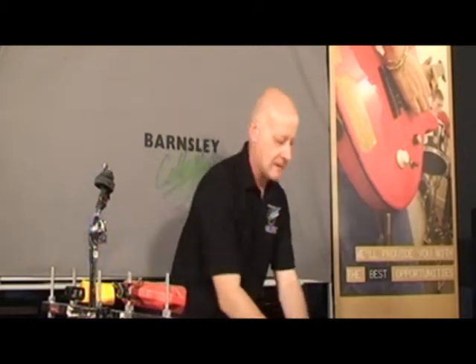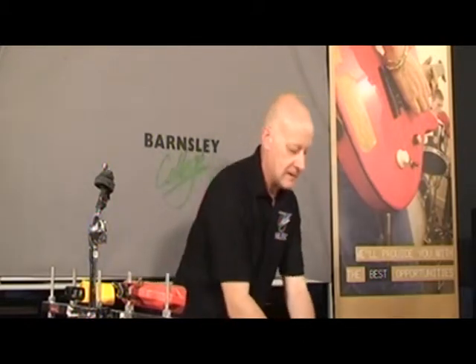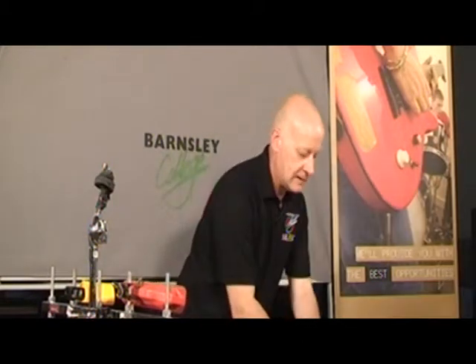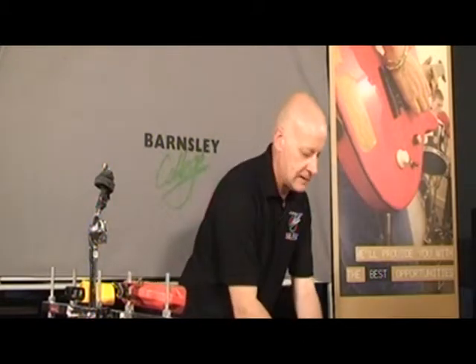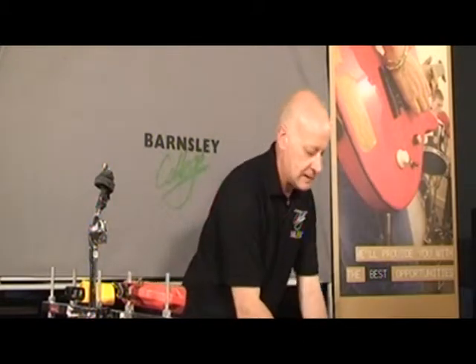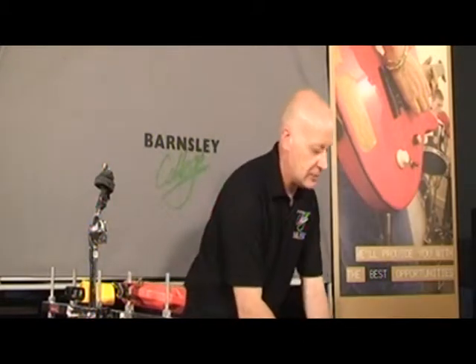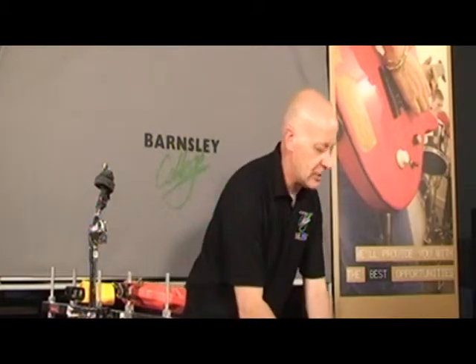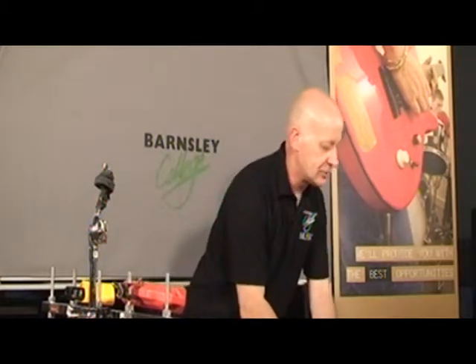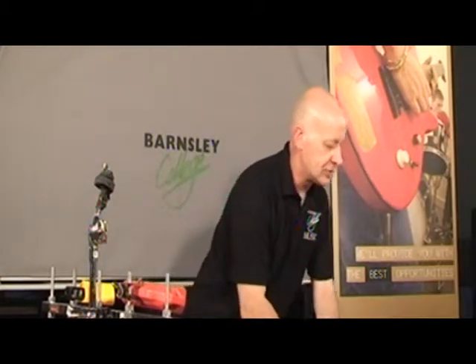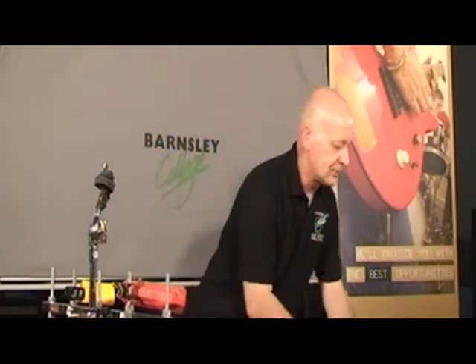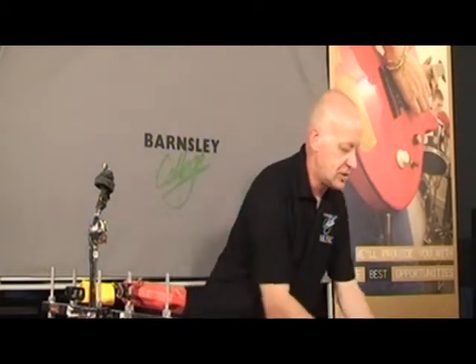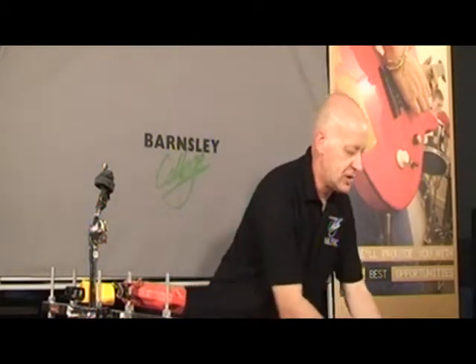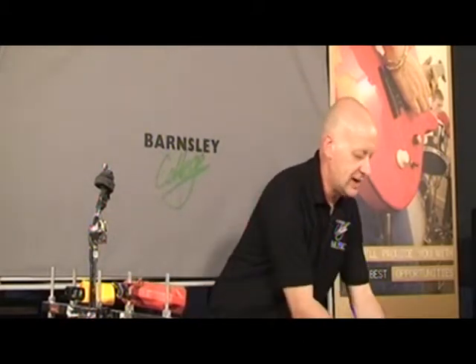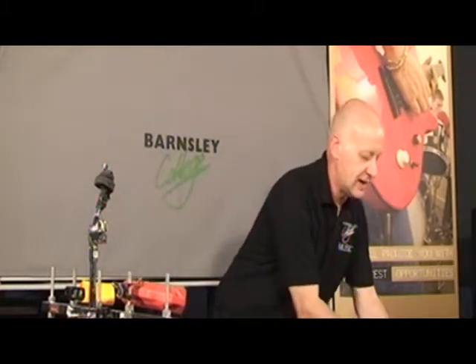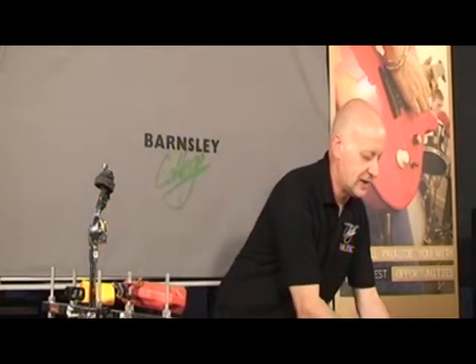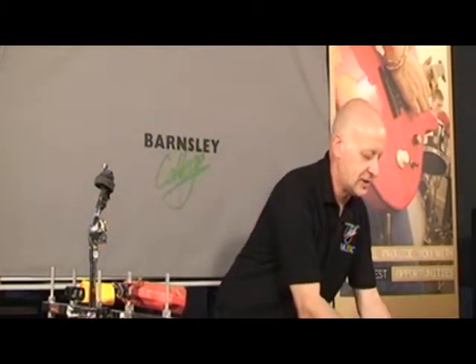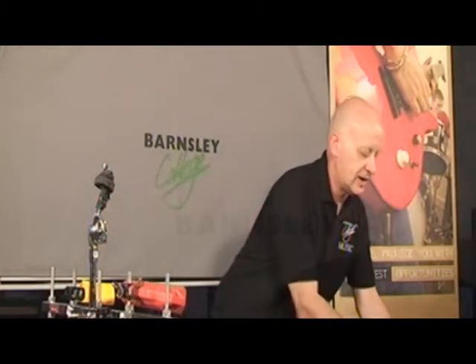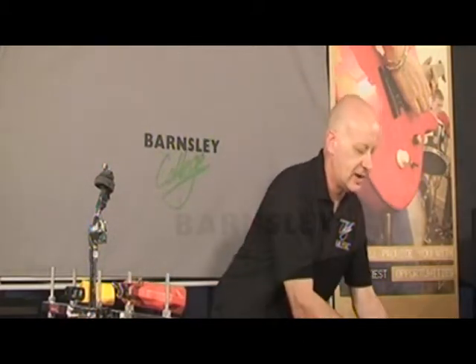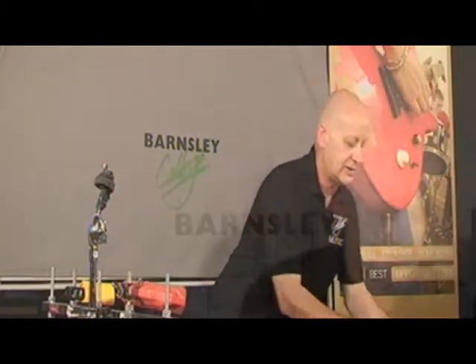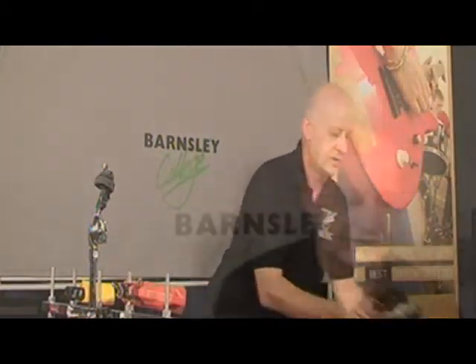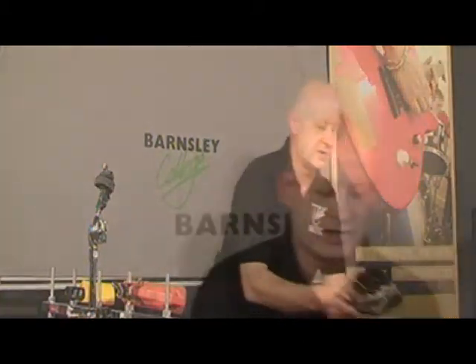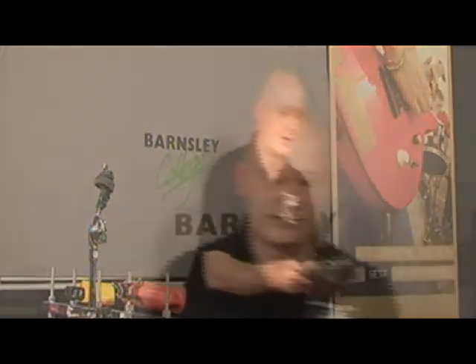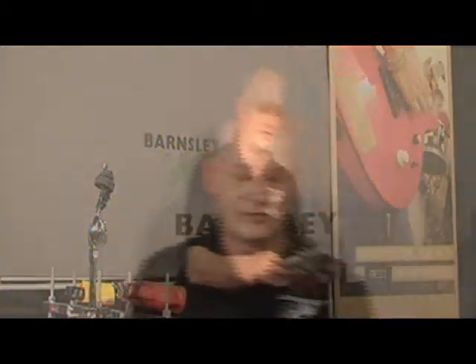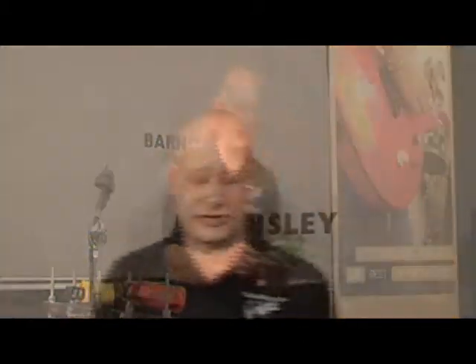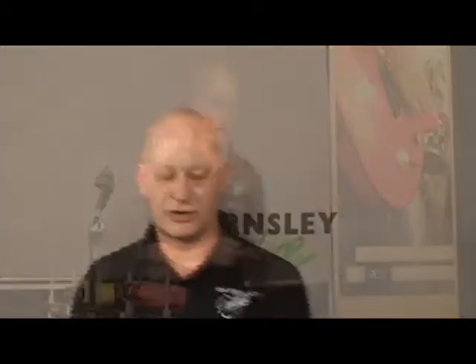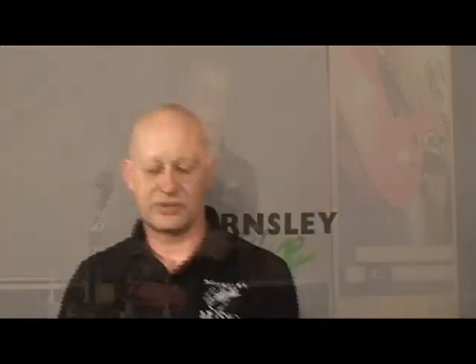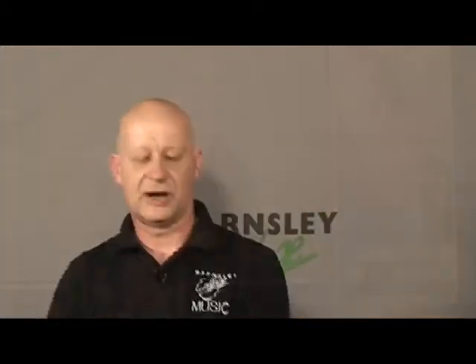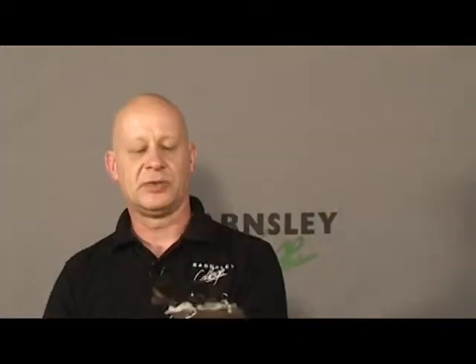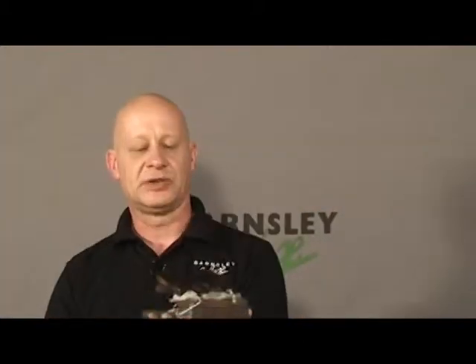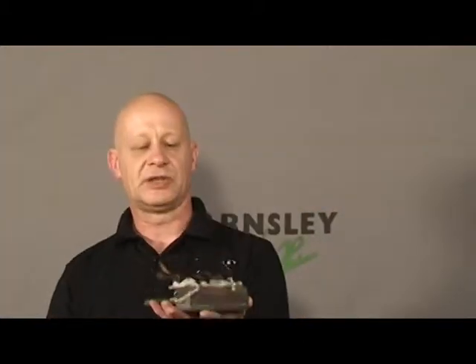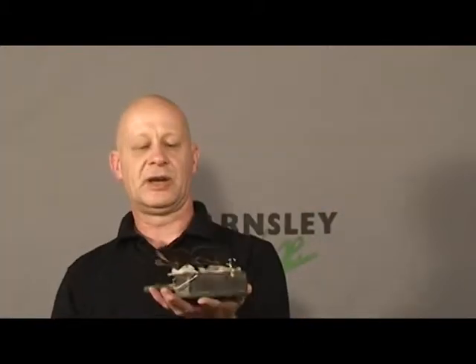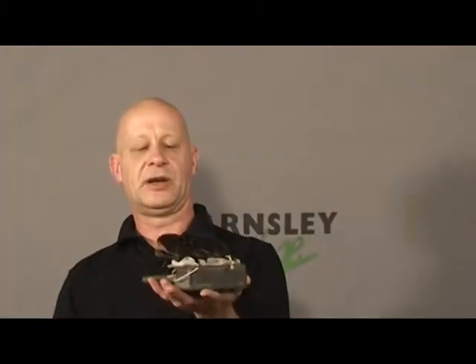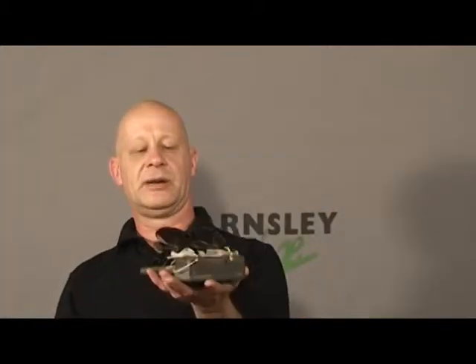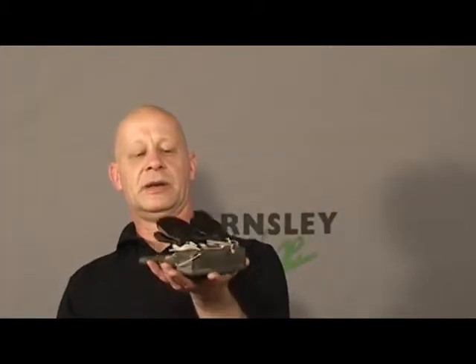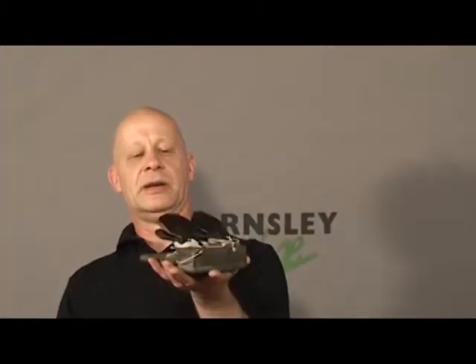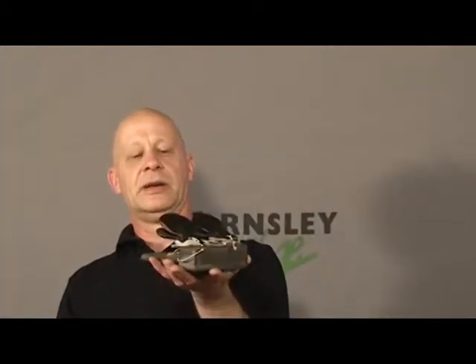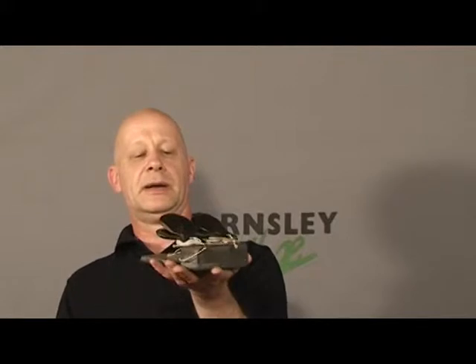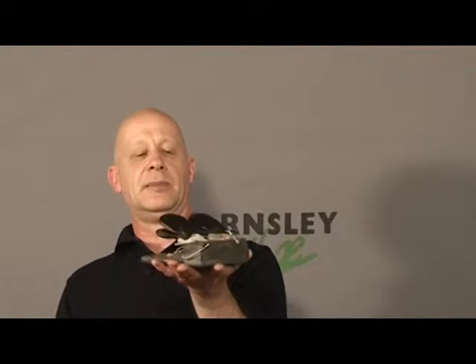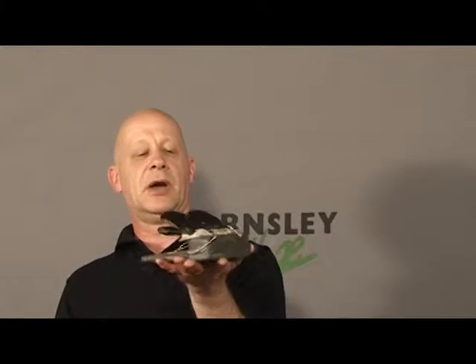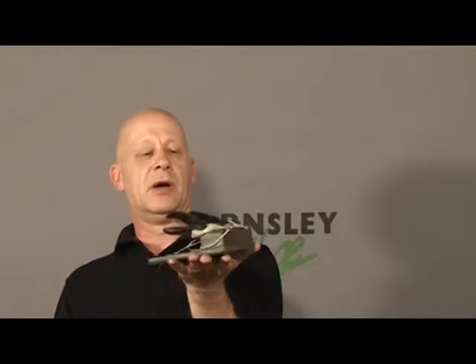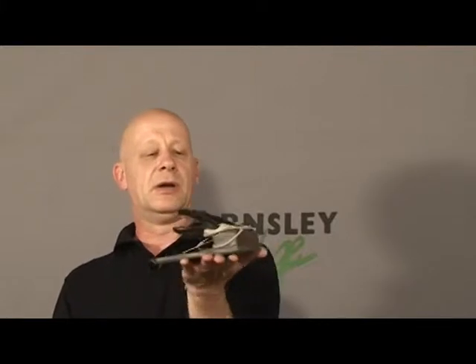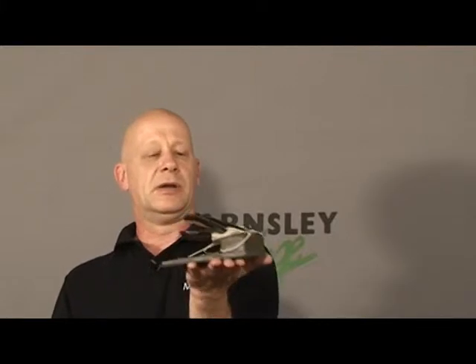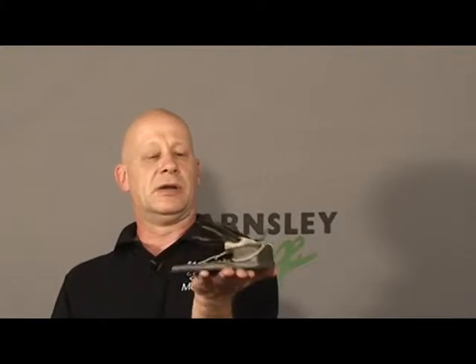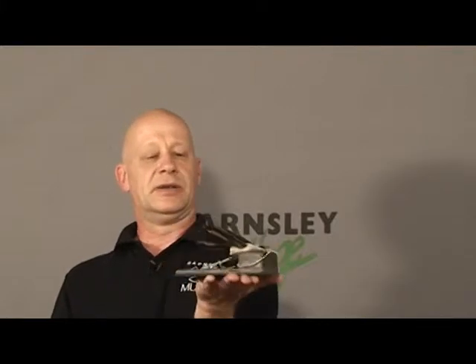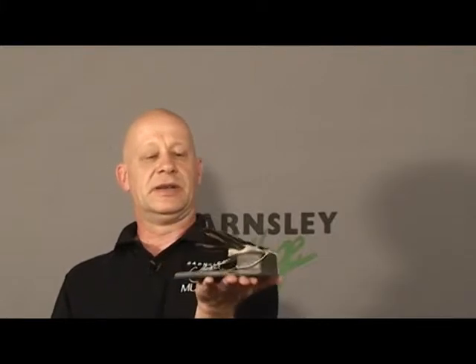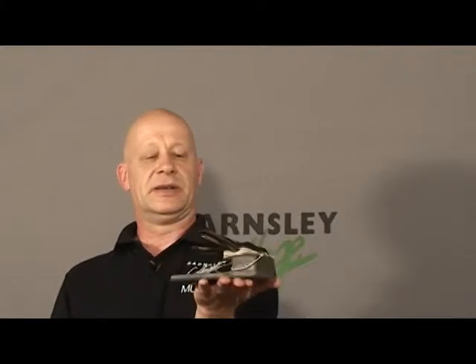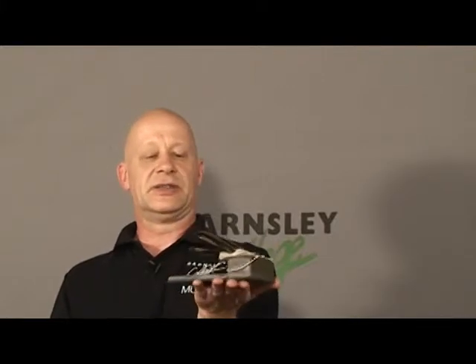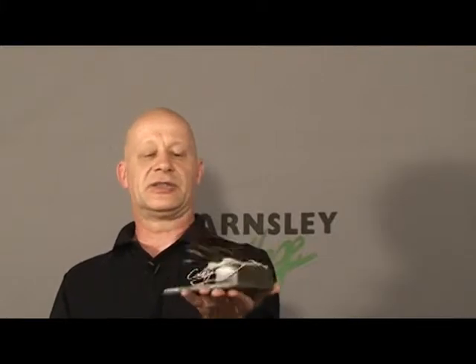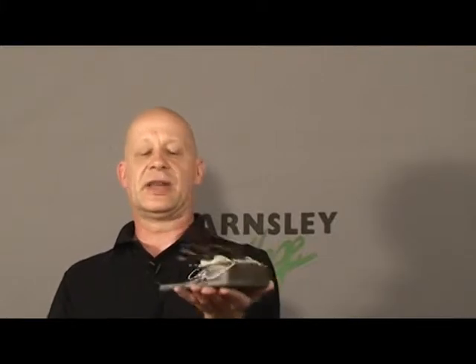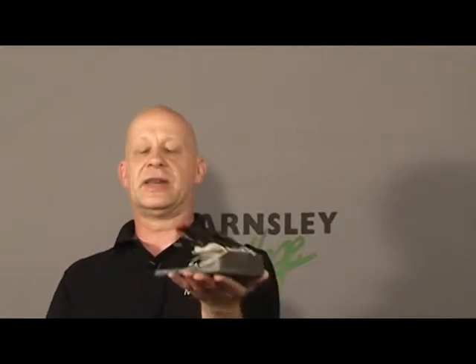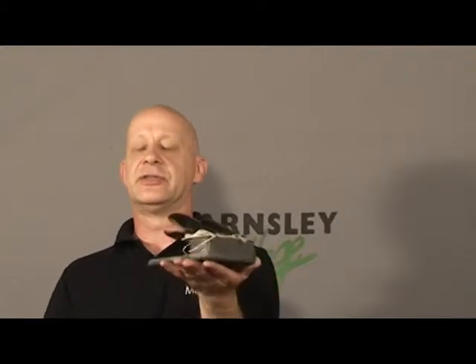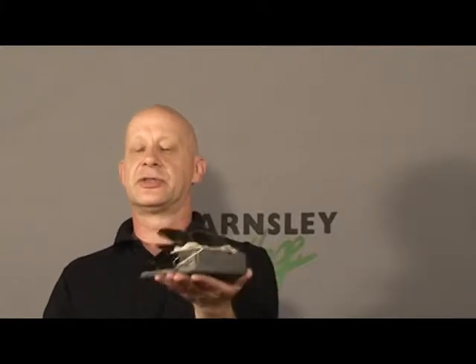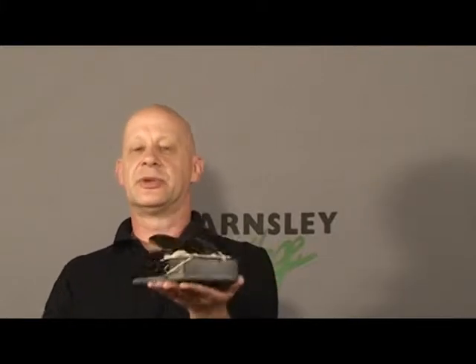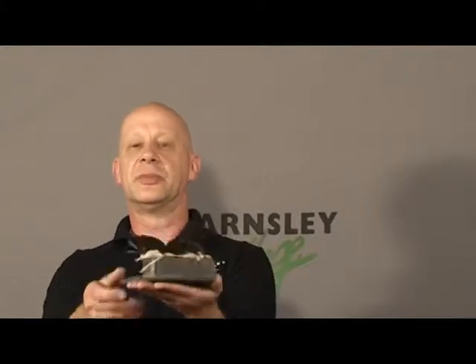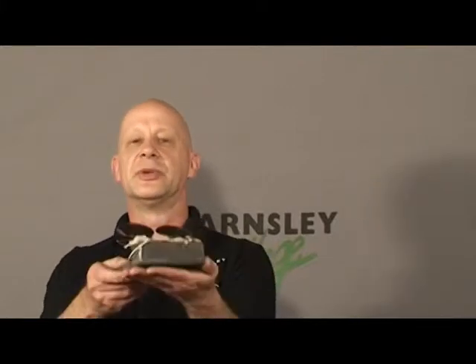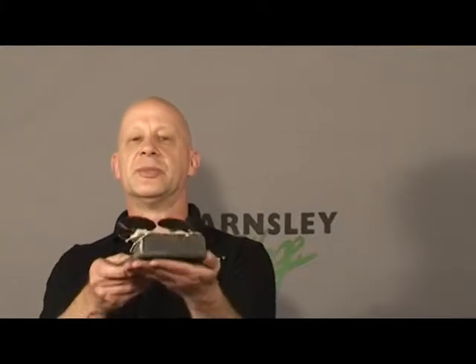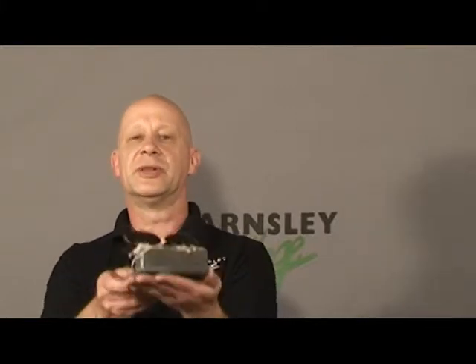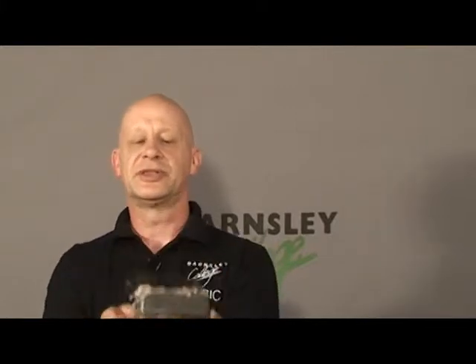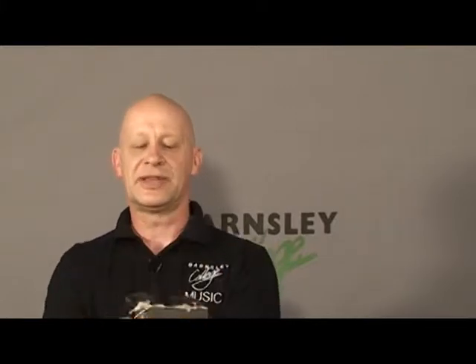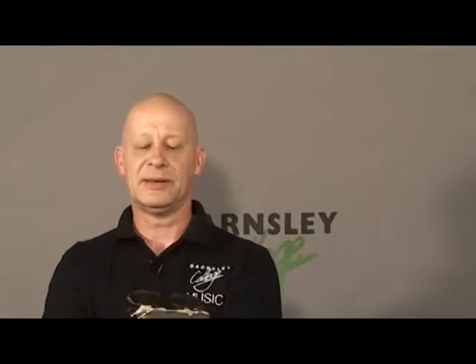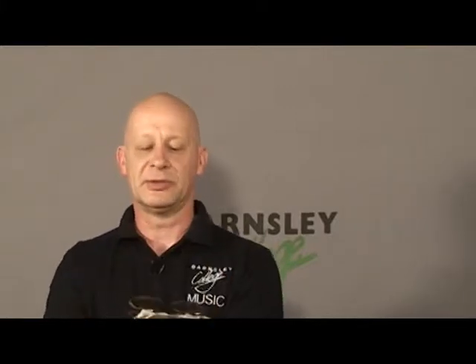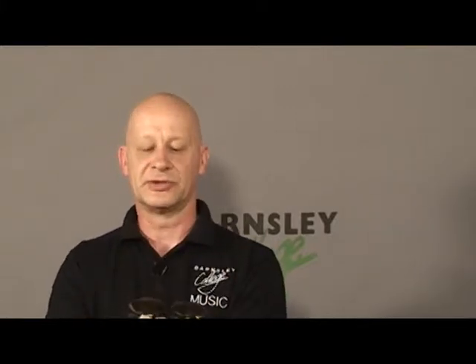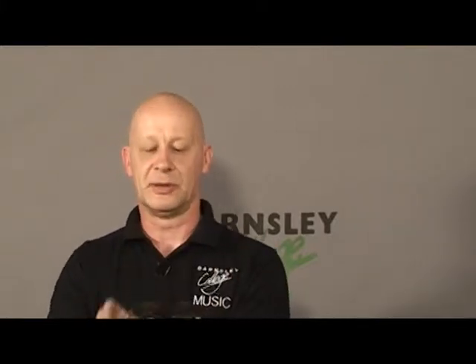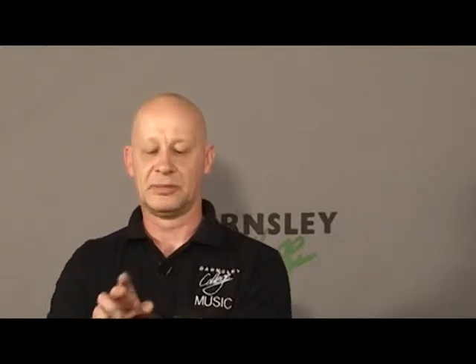There are also machine castanets, as they're described, which are on a stand so you can put them on the table top.